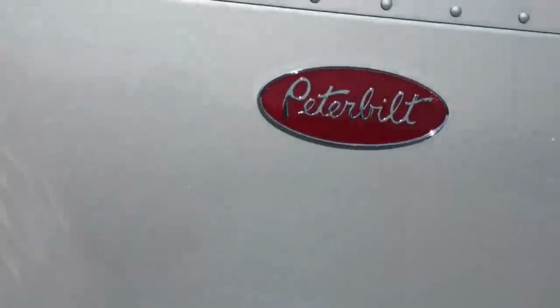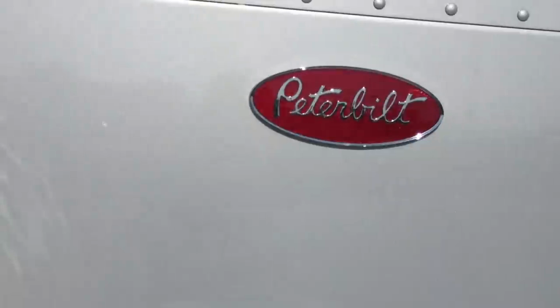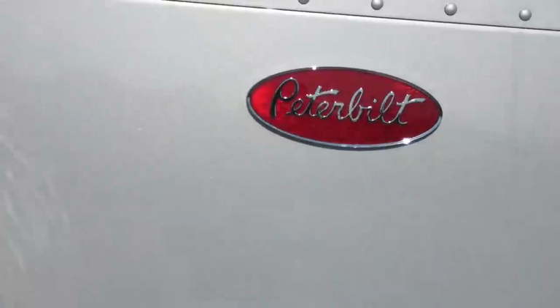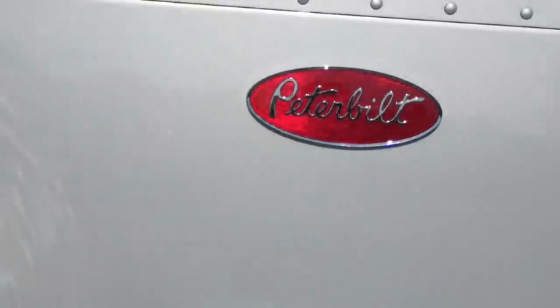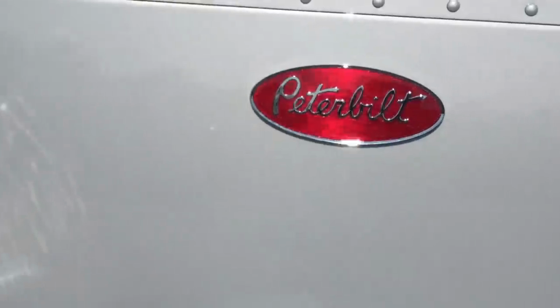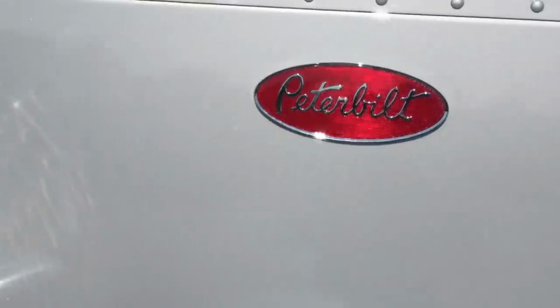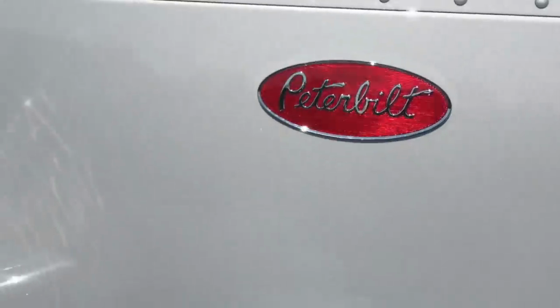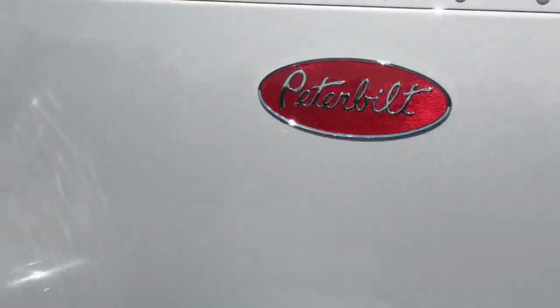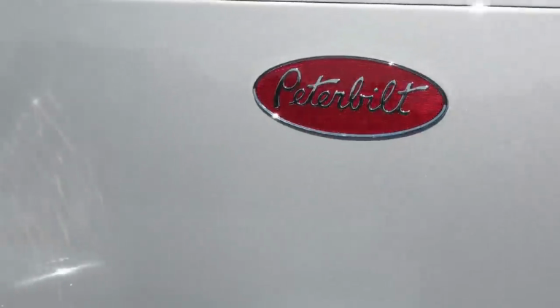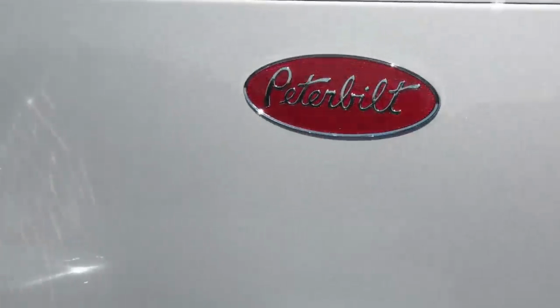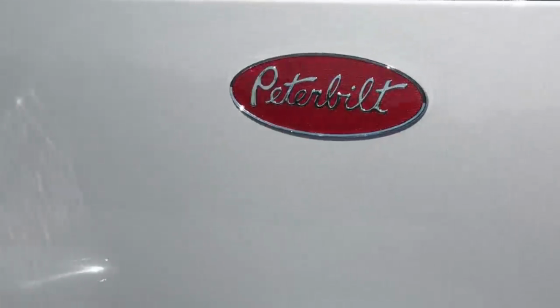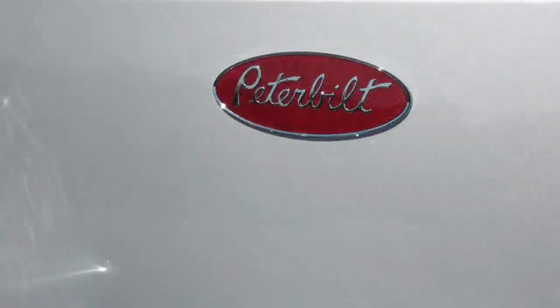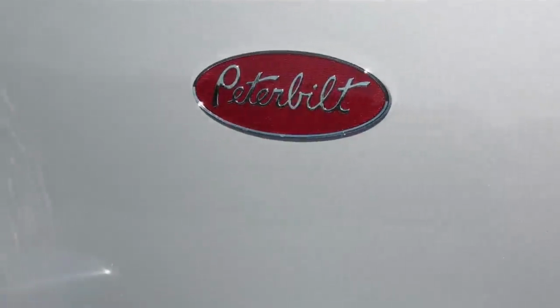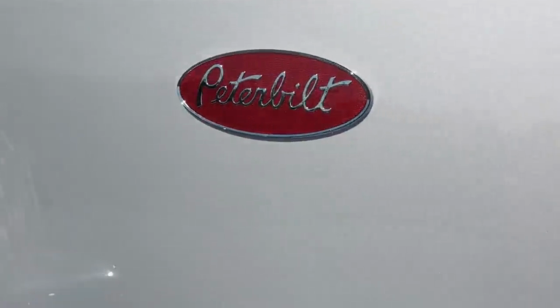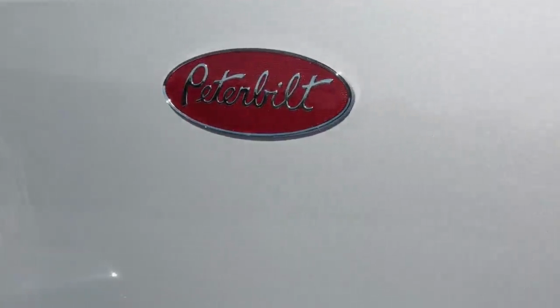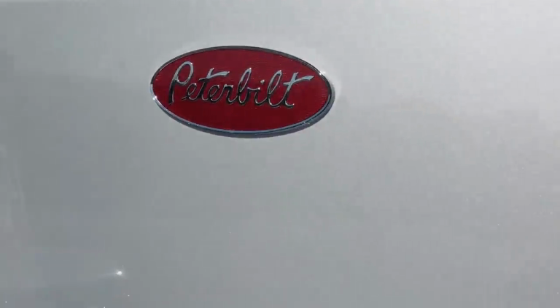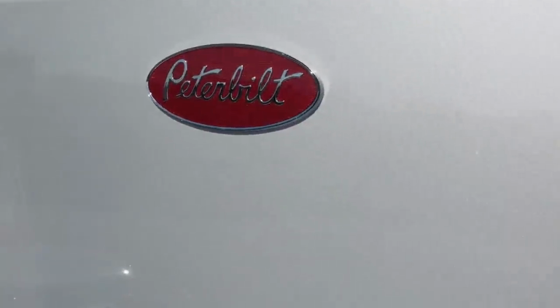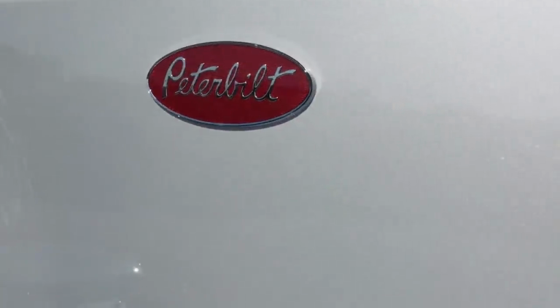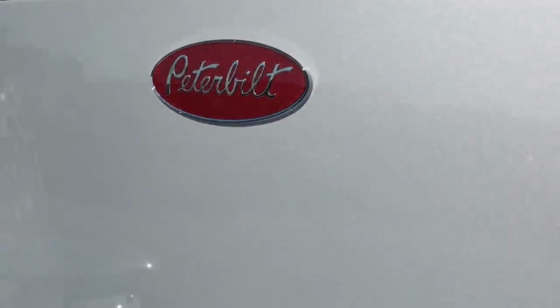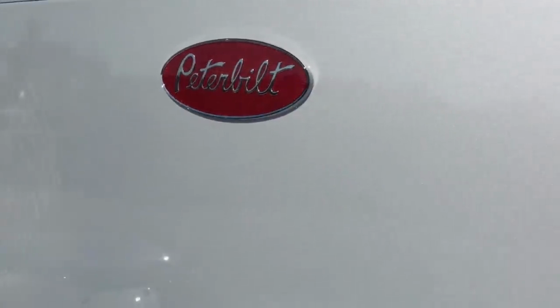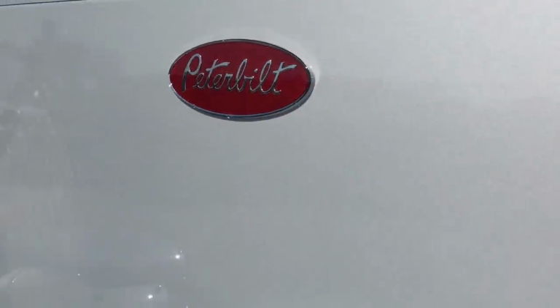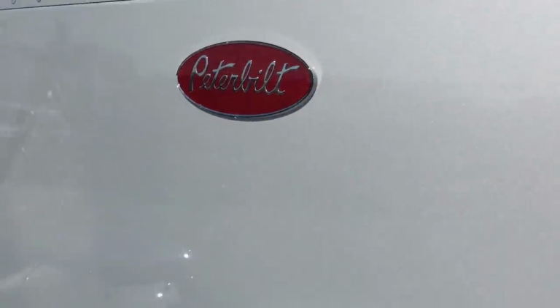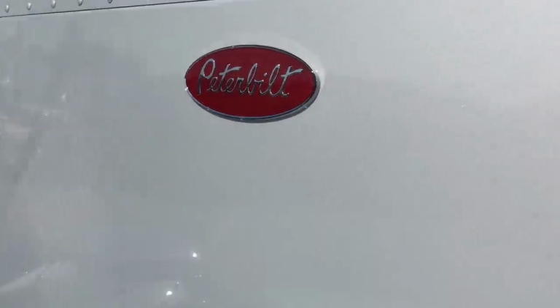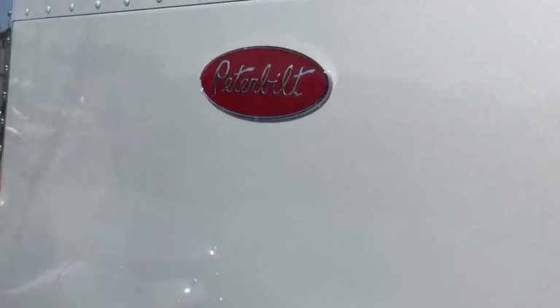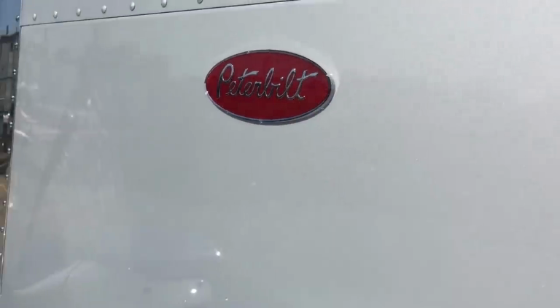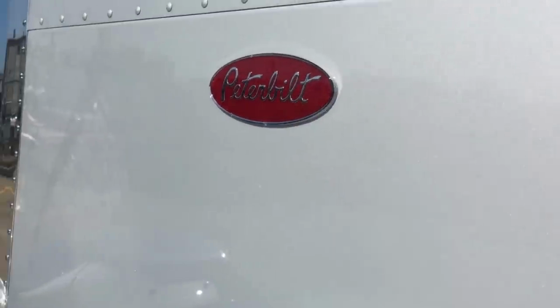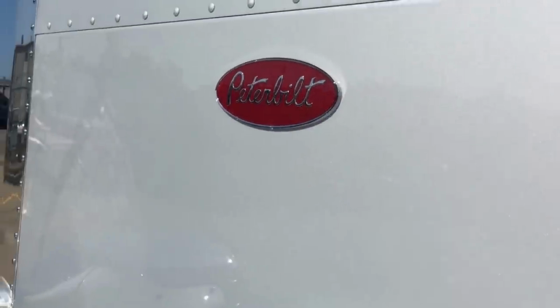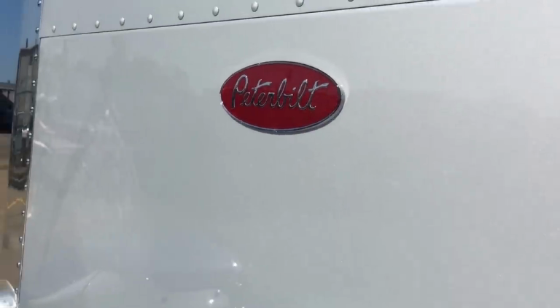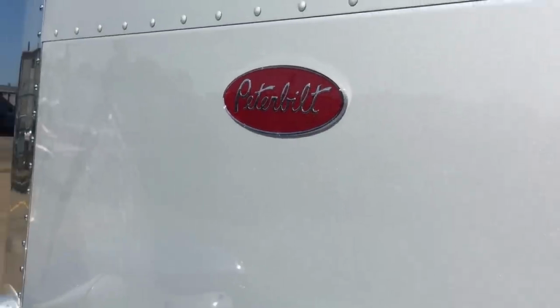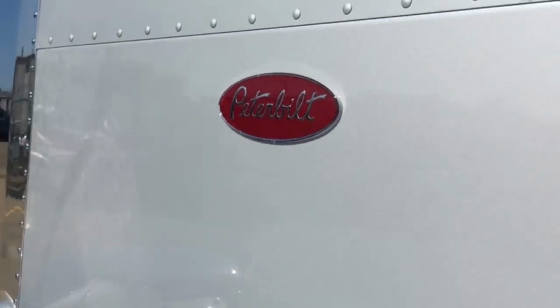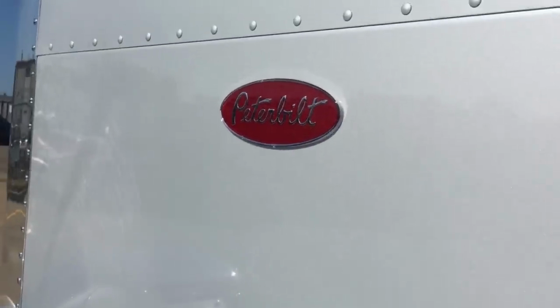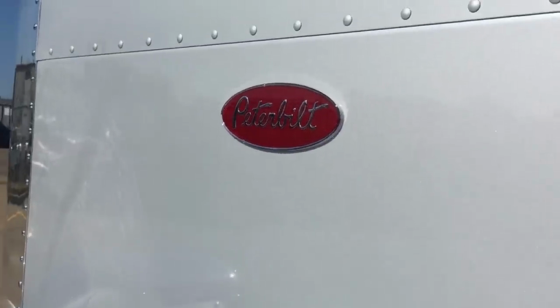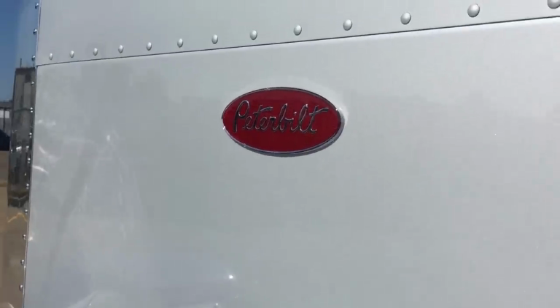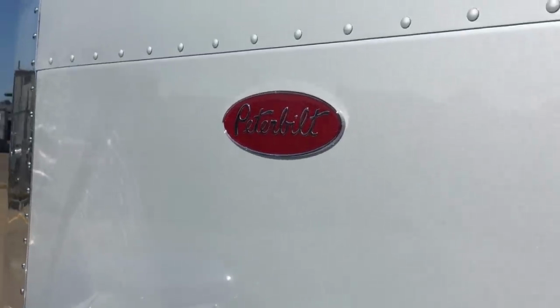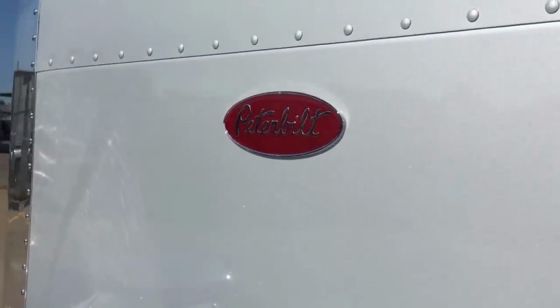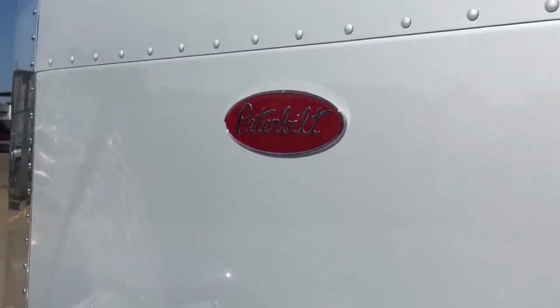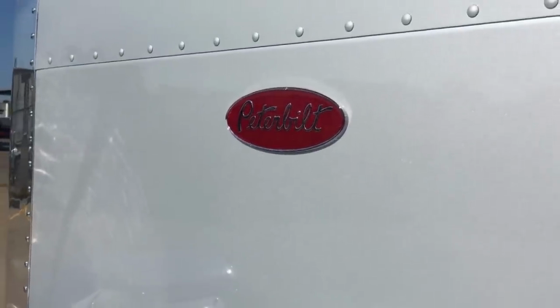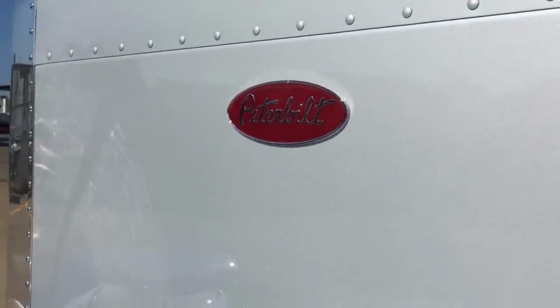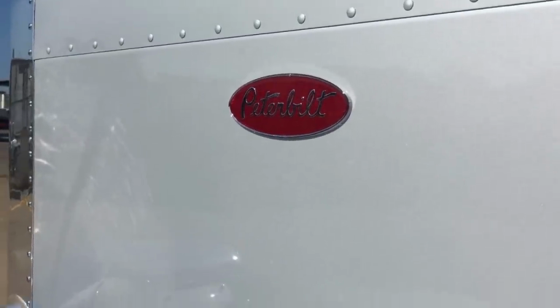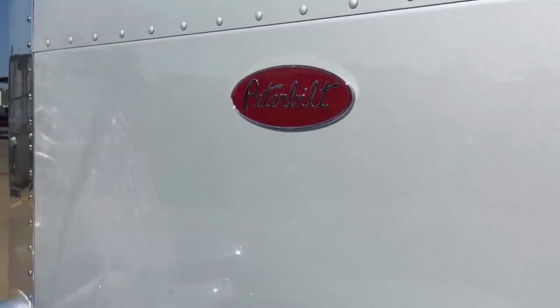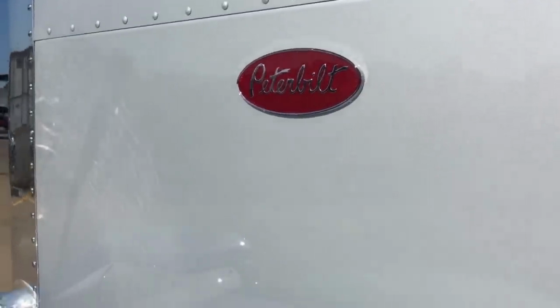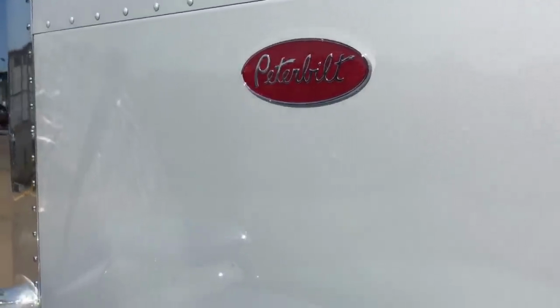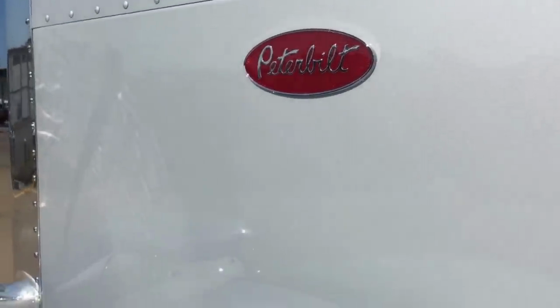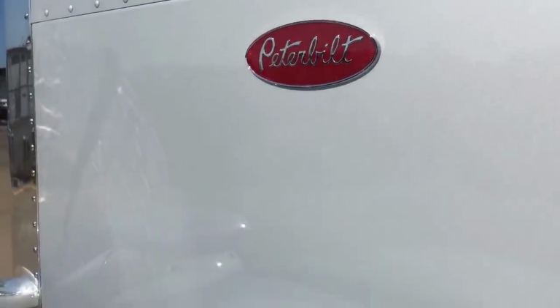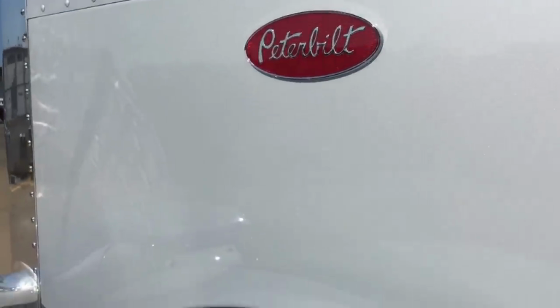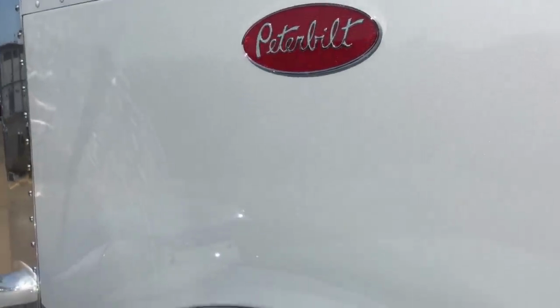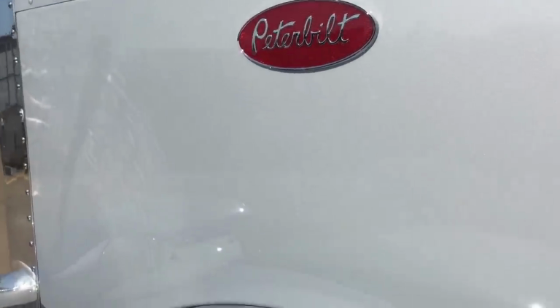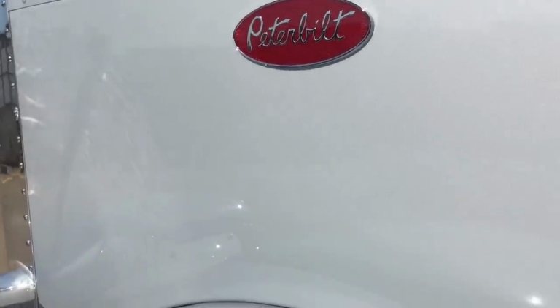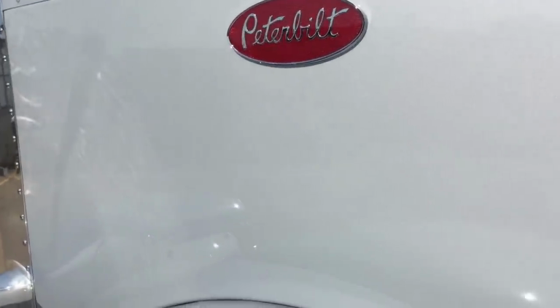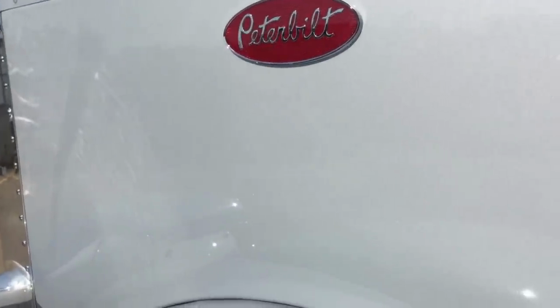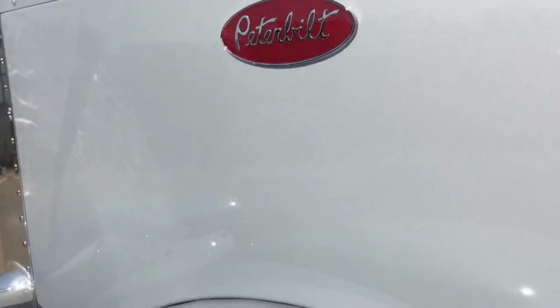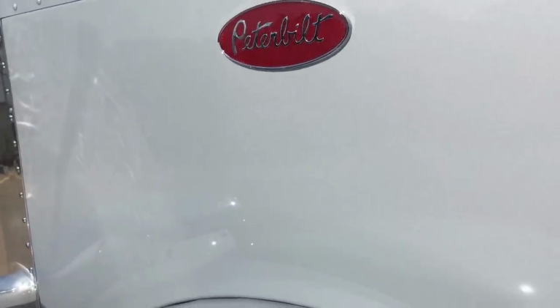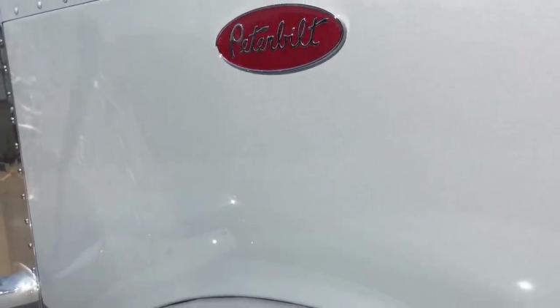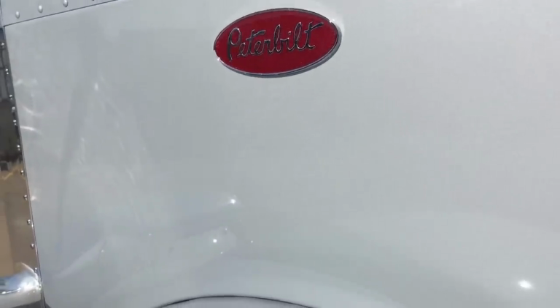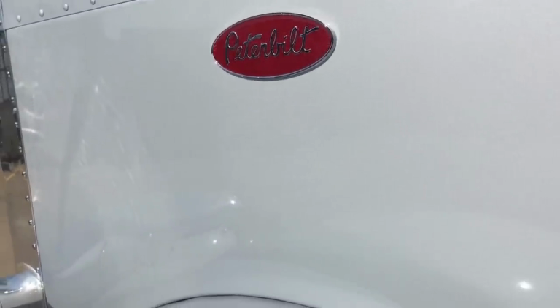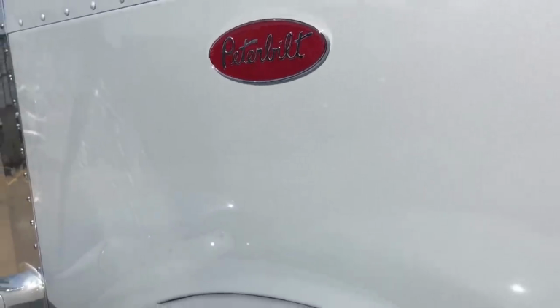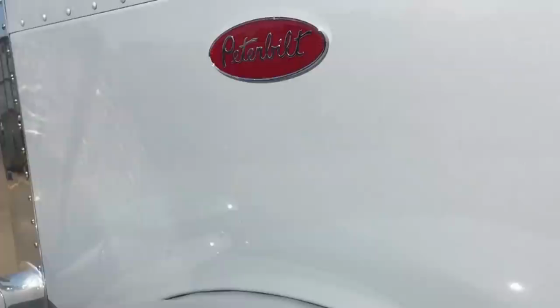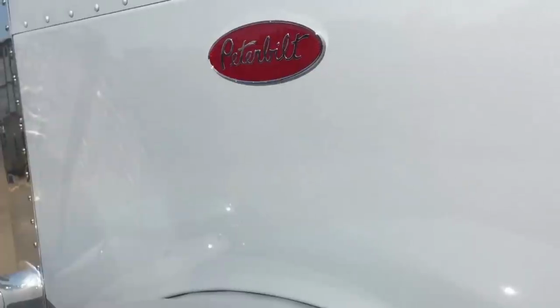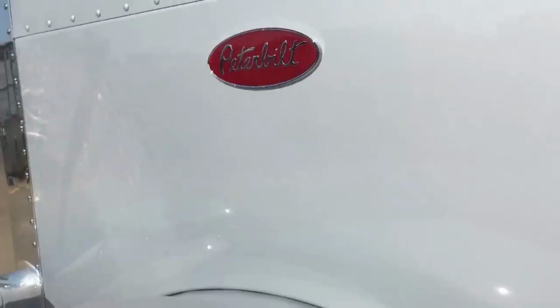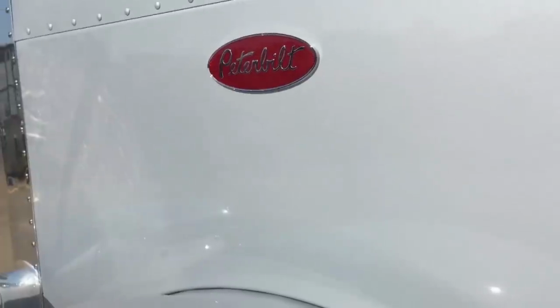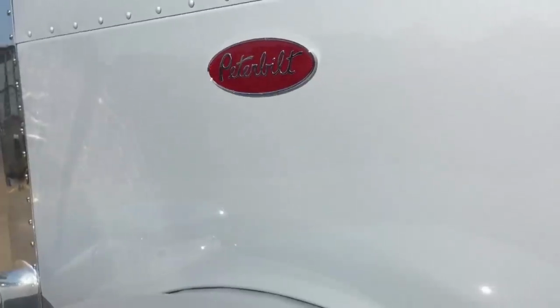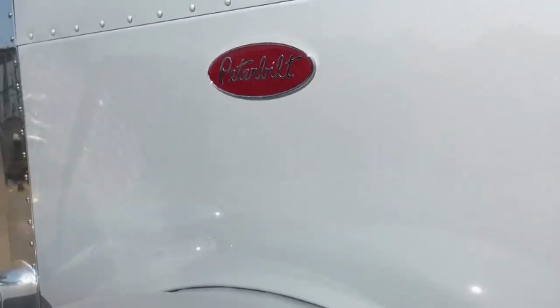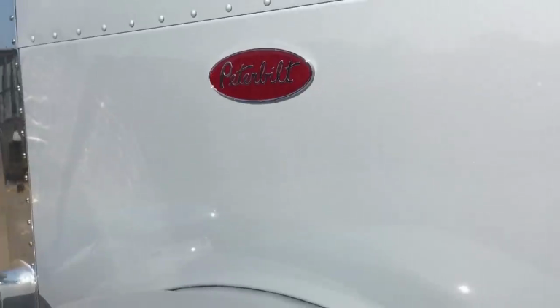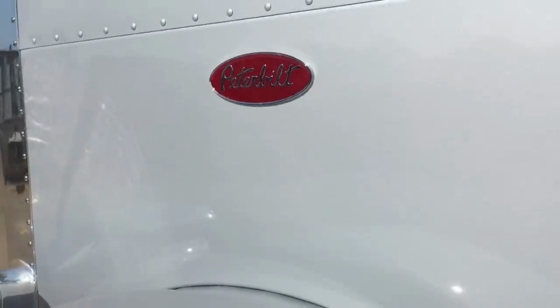This truck is 550 horsepower, 1850 torque, 18-speed, heavy duty driveline.